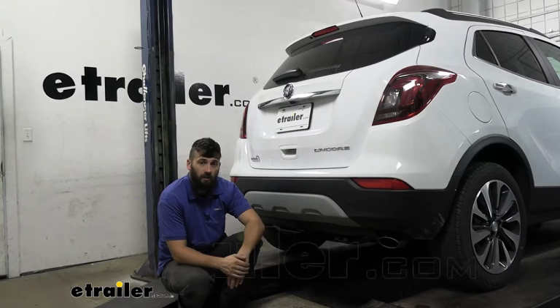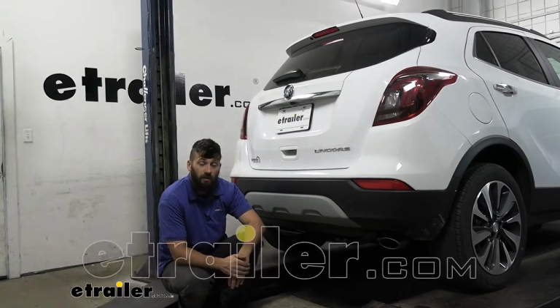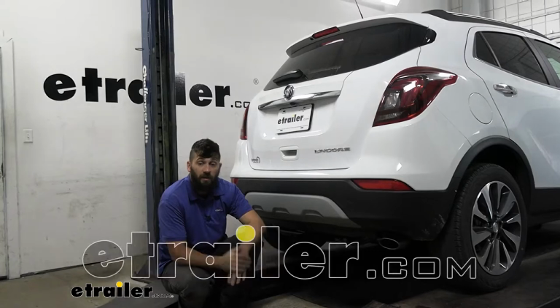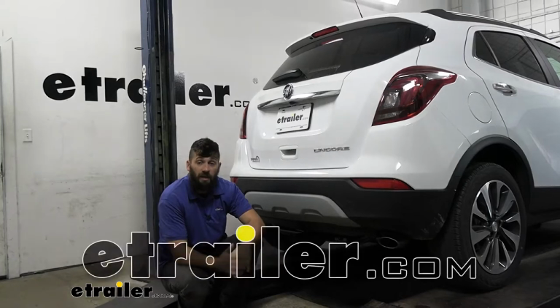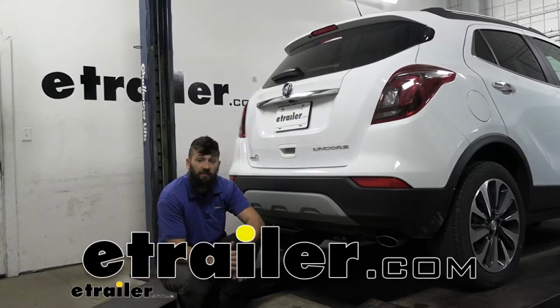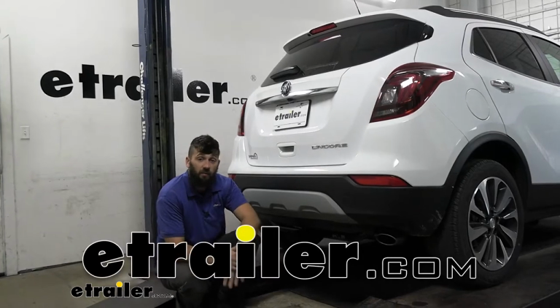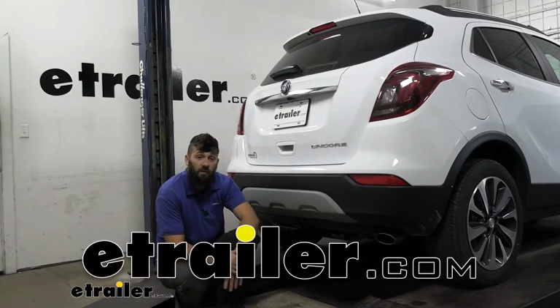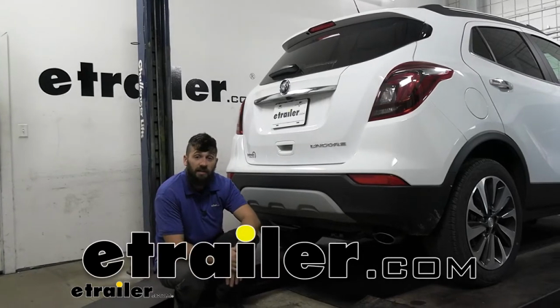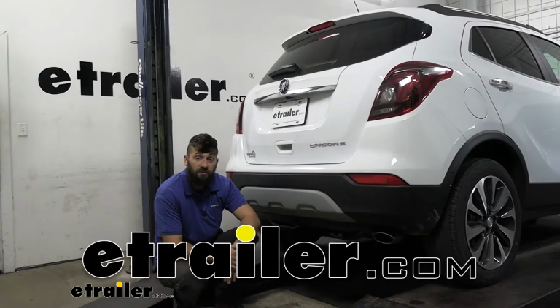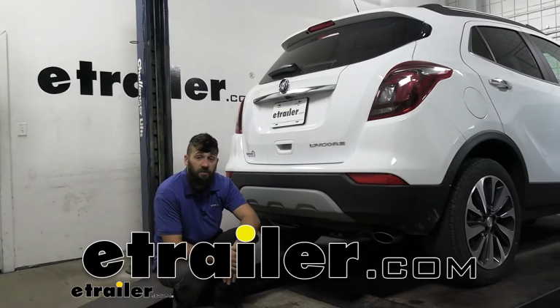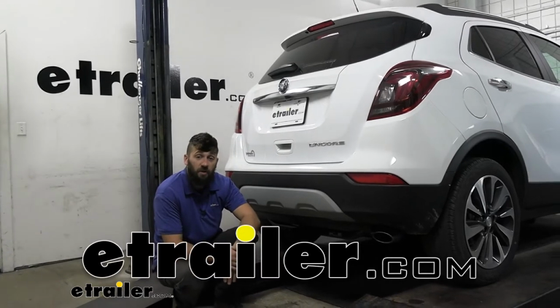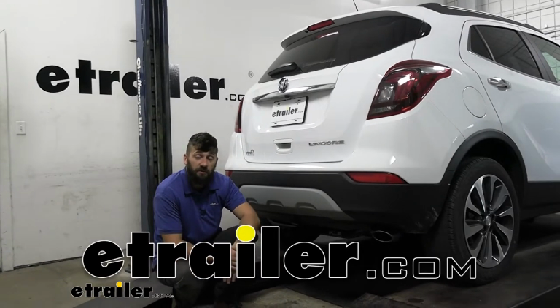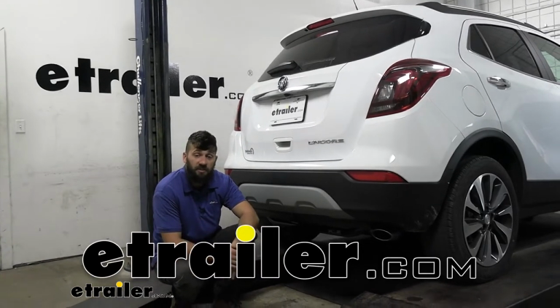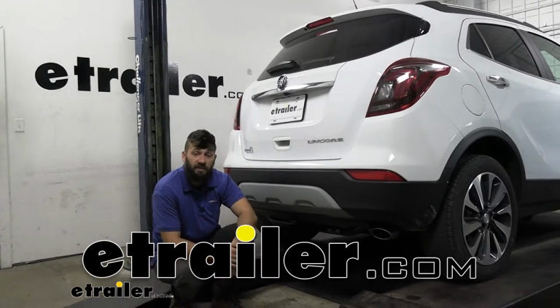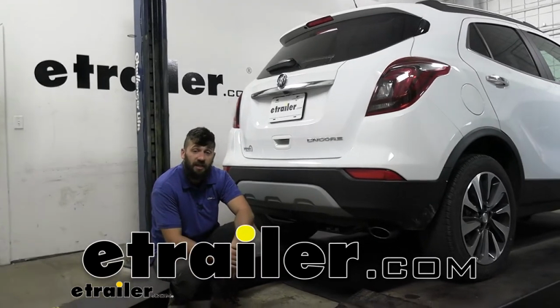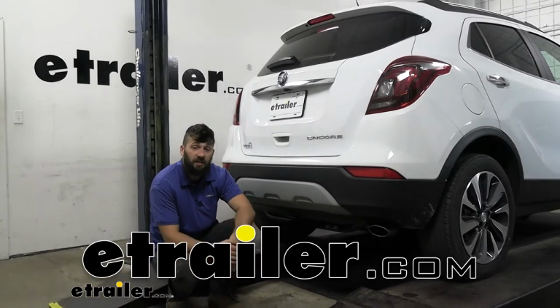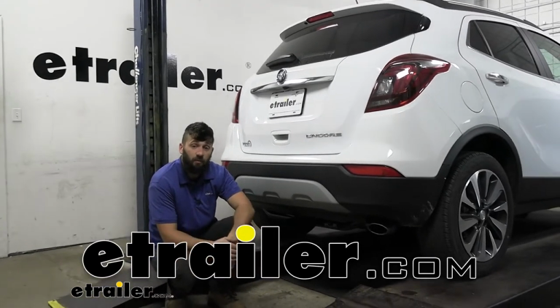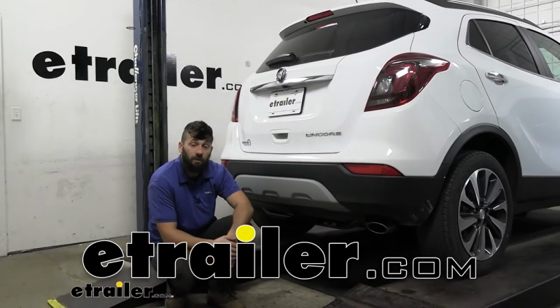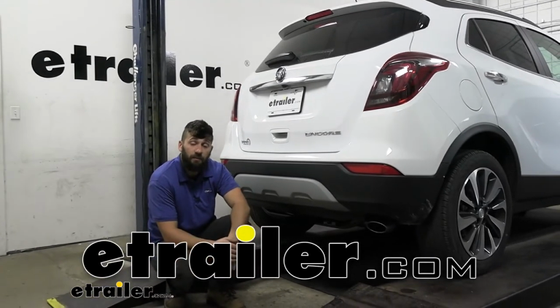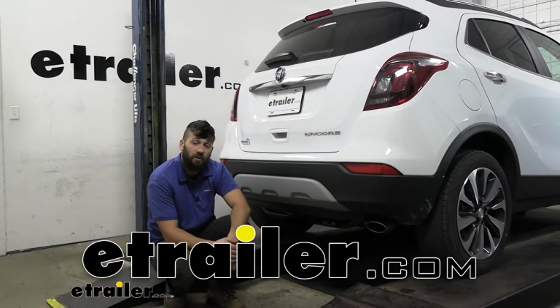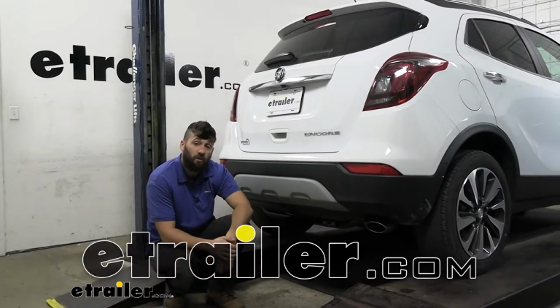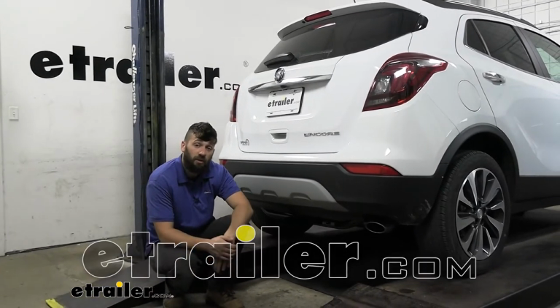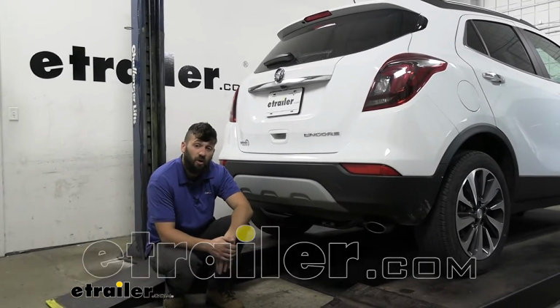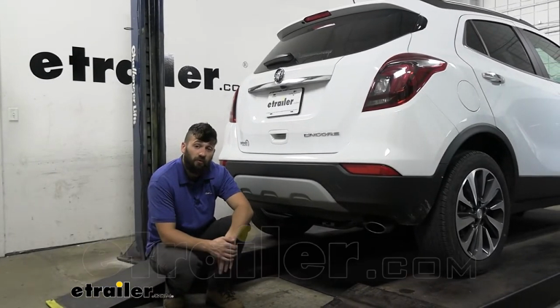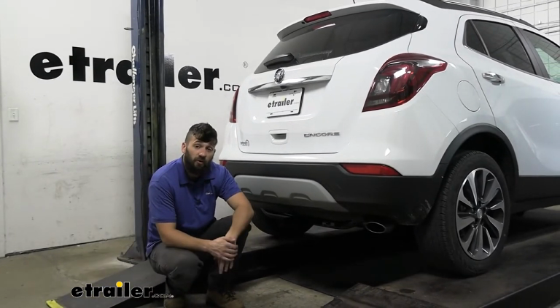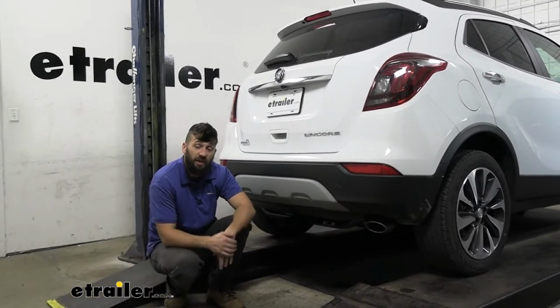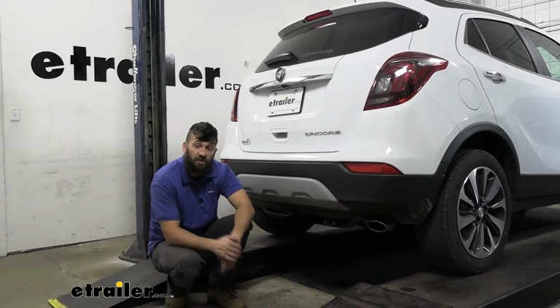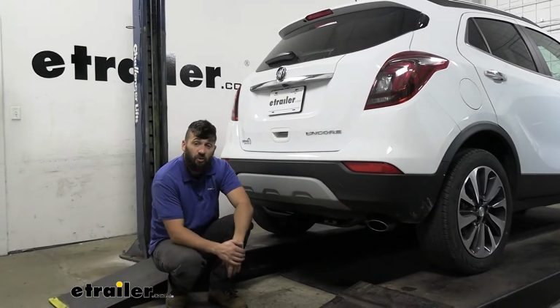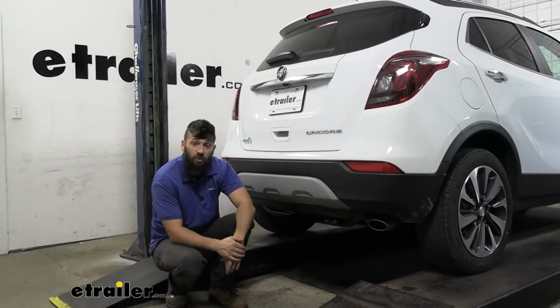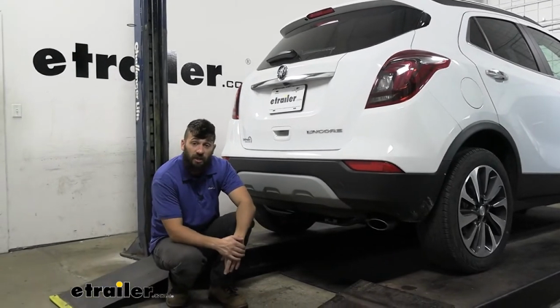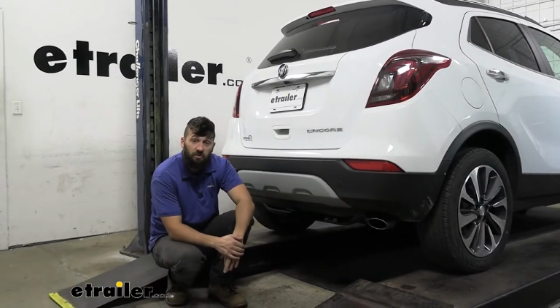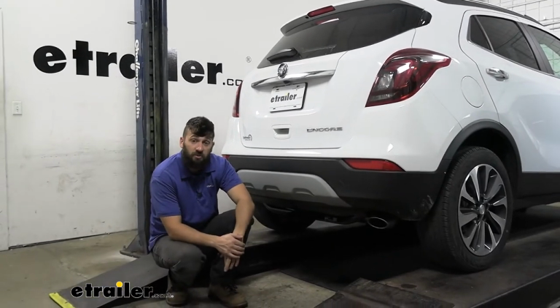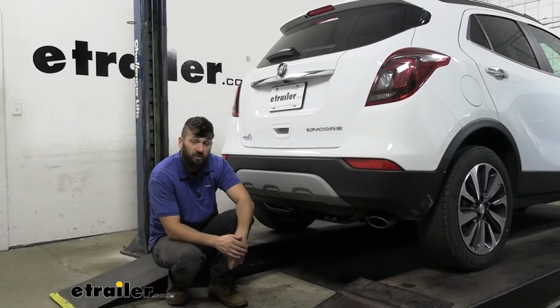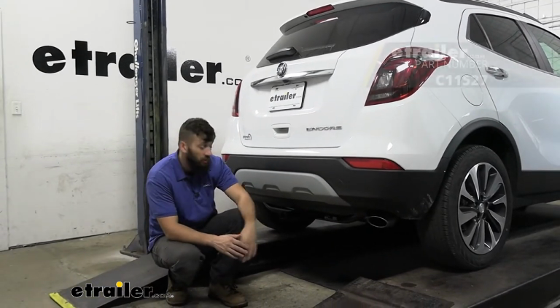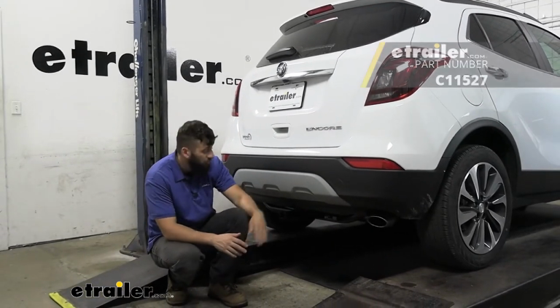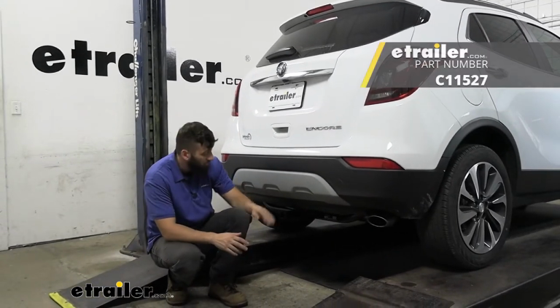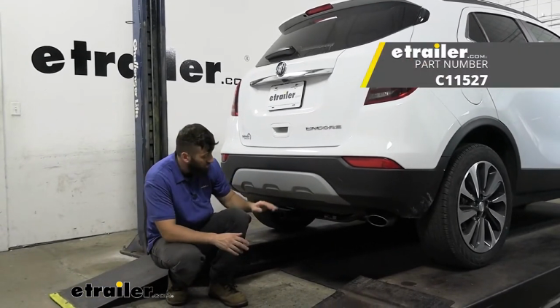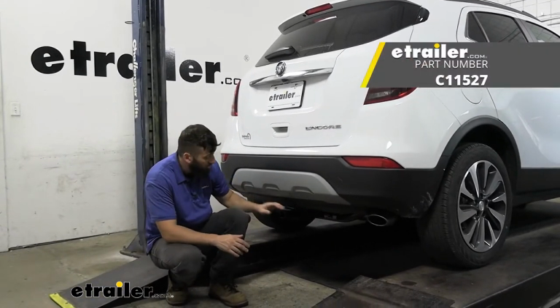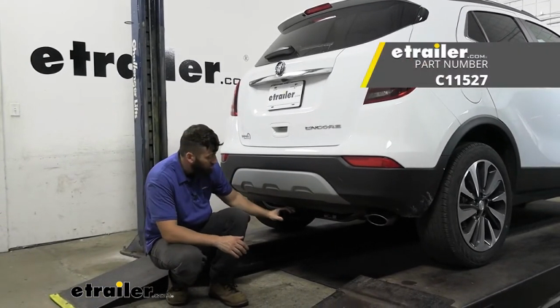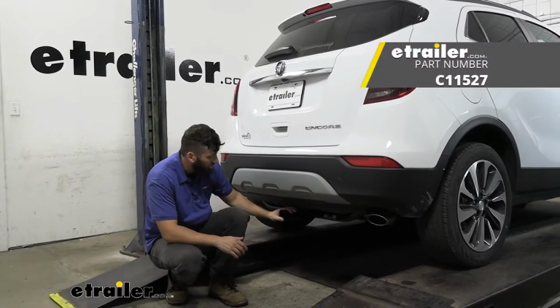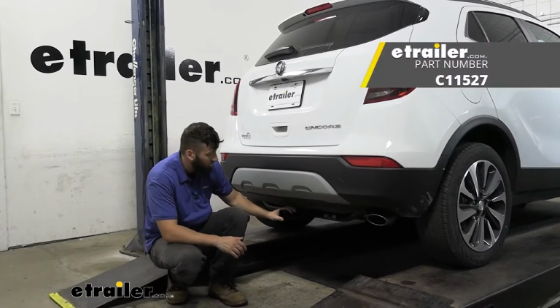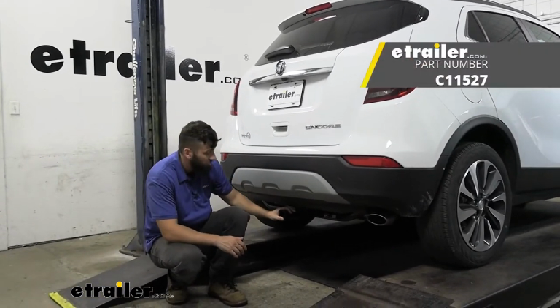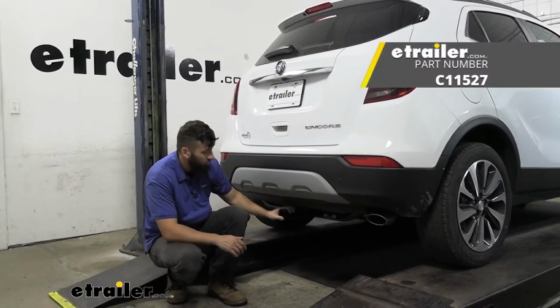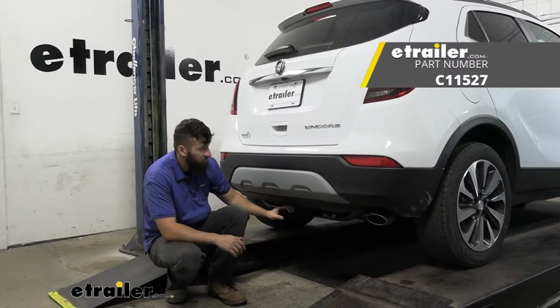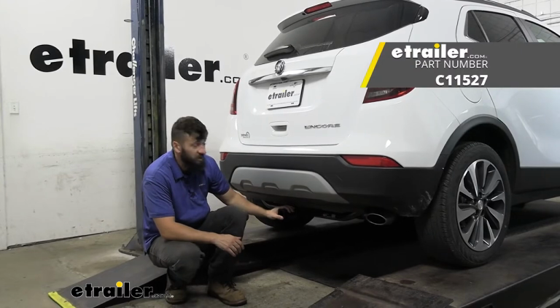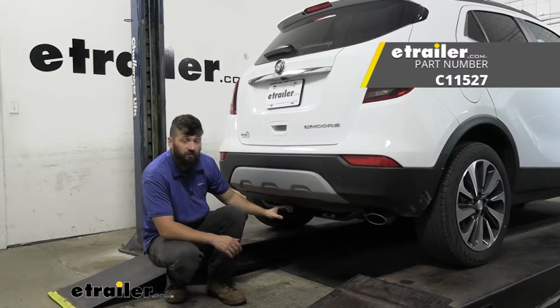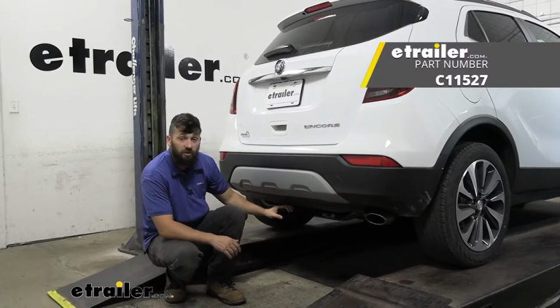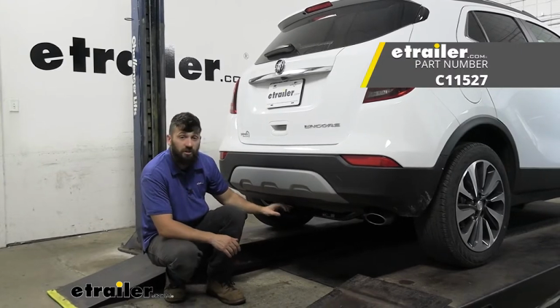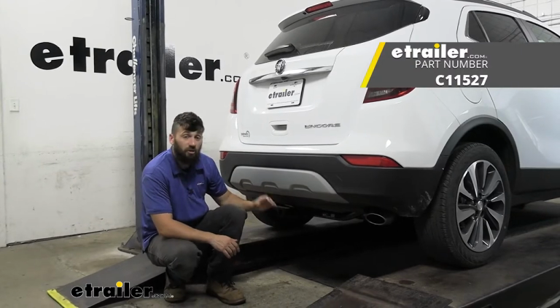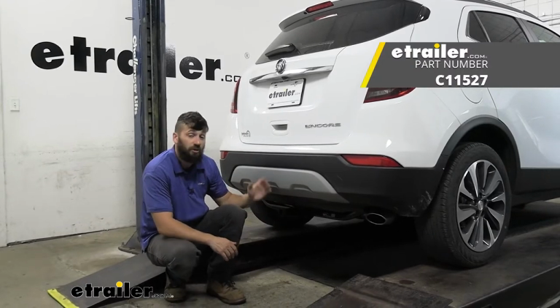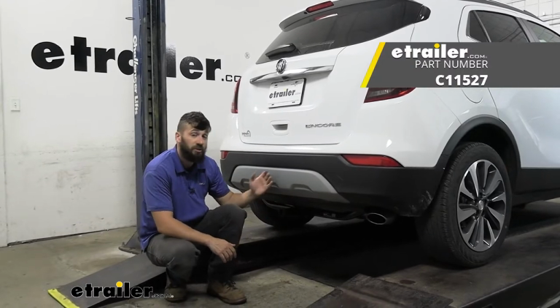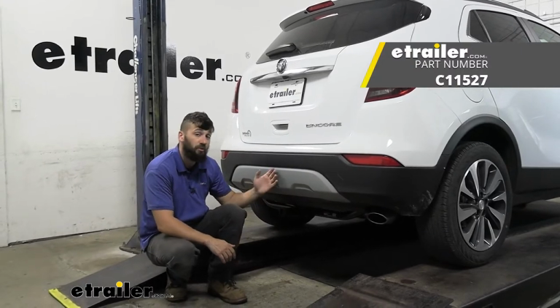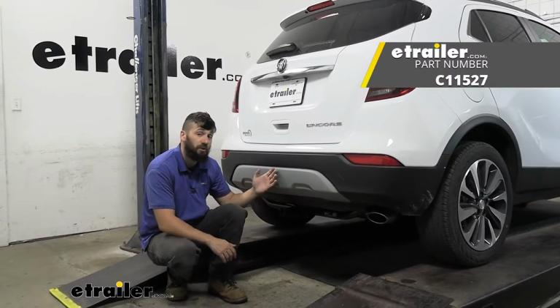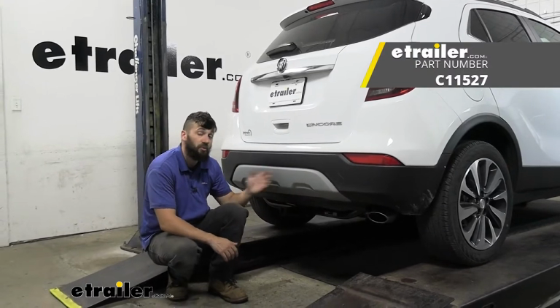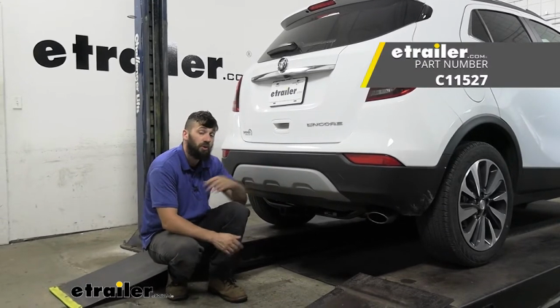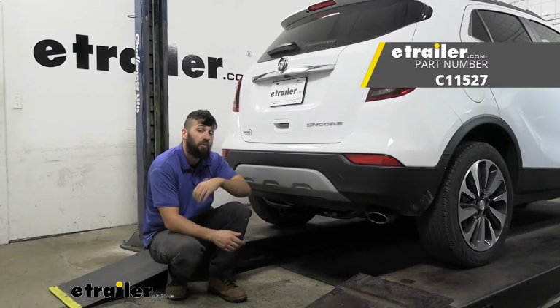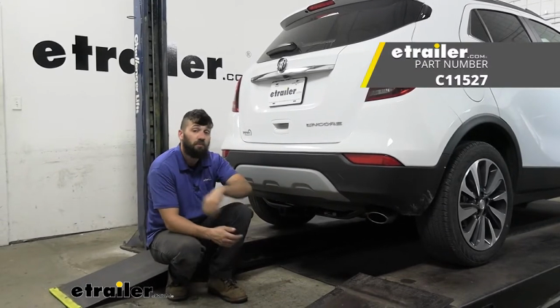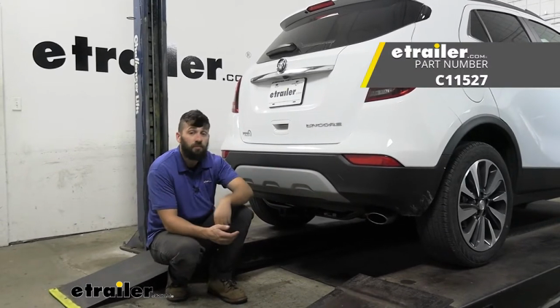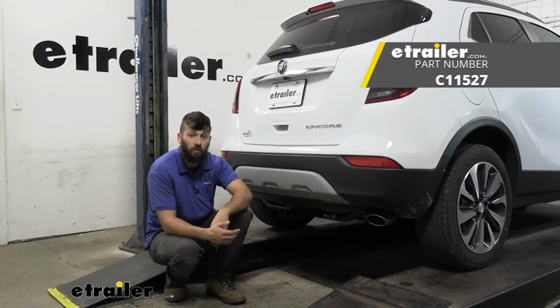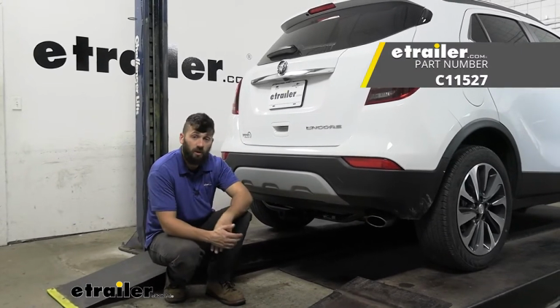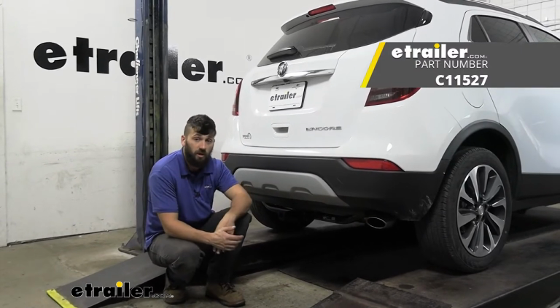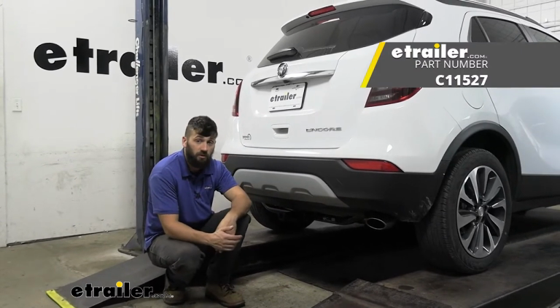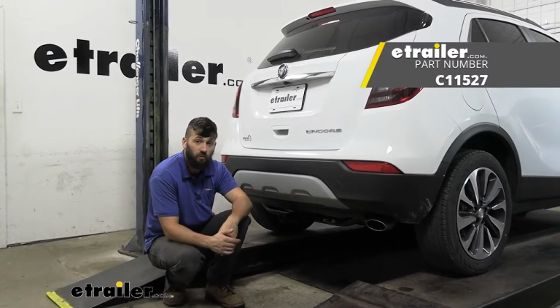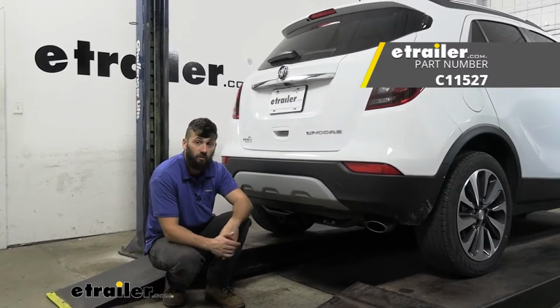Hey everyone, how's it going? Today we're going to be going over and showing you how to install the Curt Trailer Hitch Receiver here on a 2021 Buick Encore.